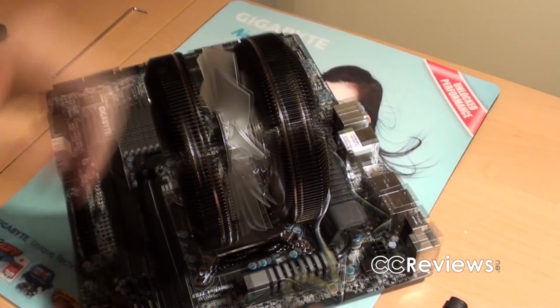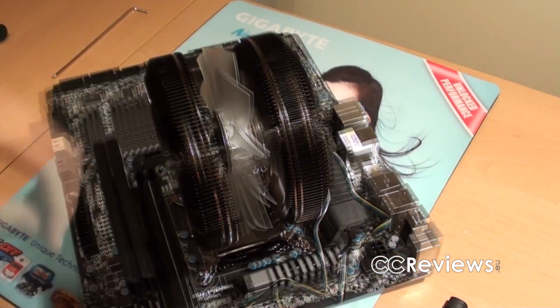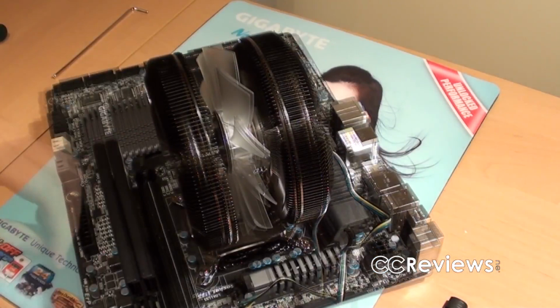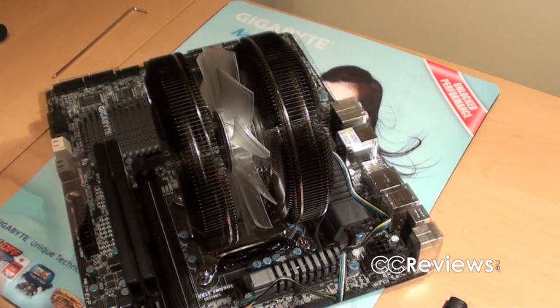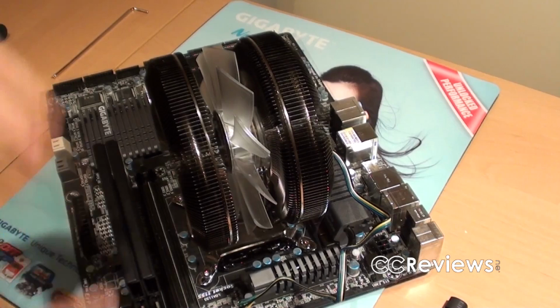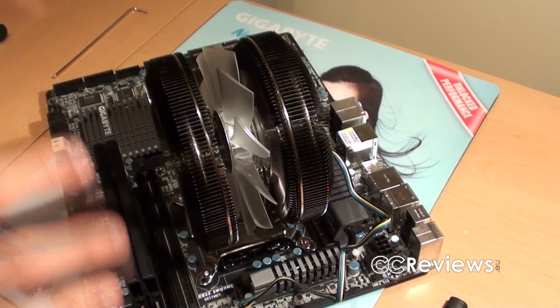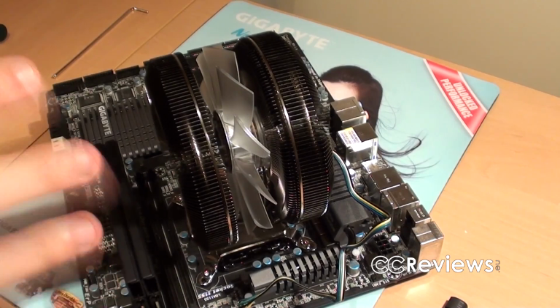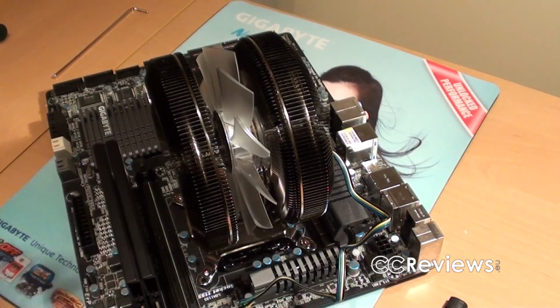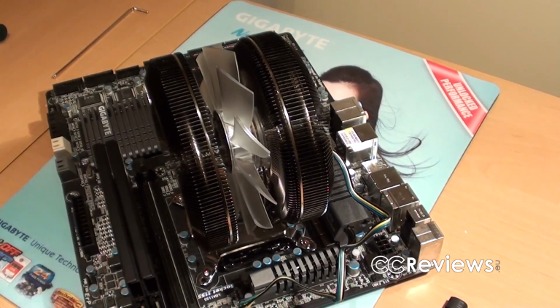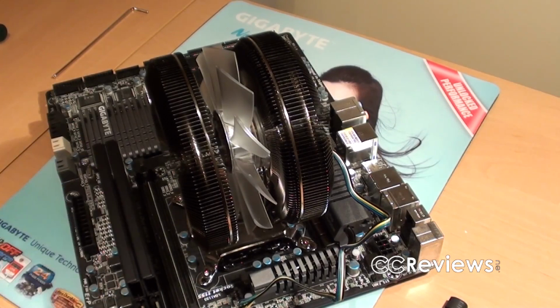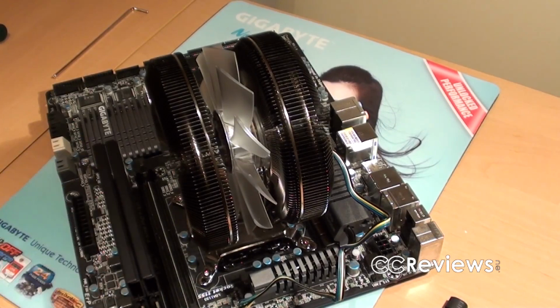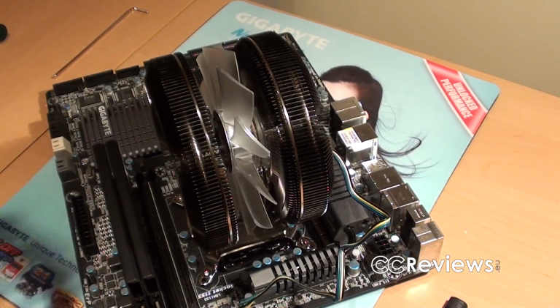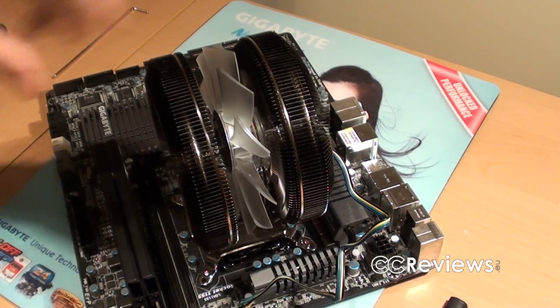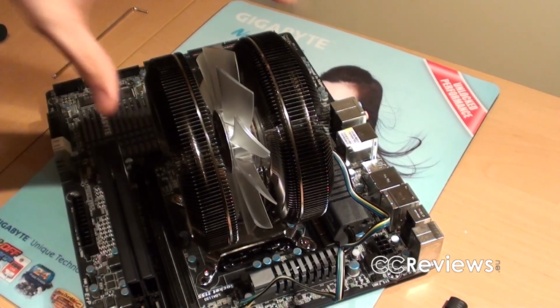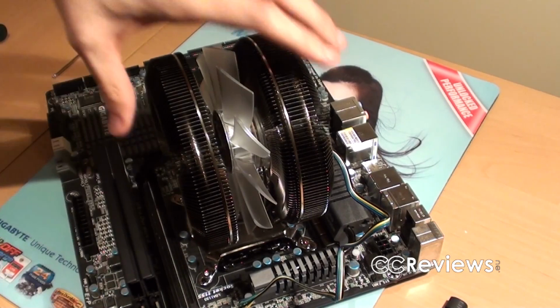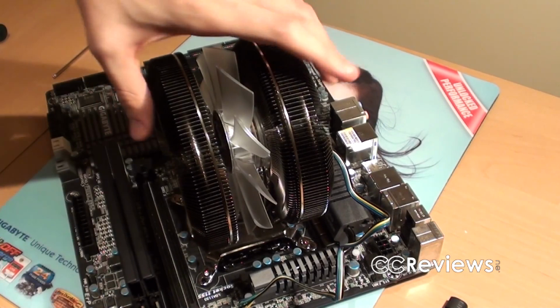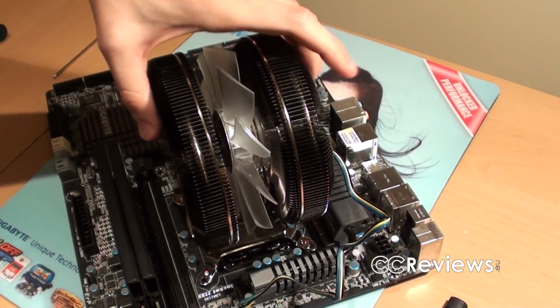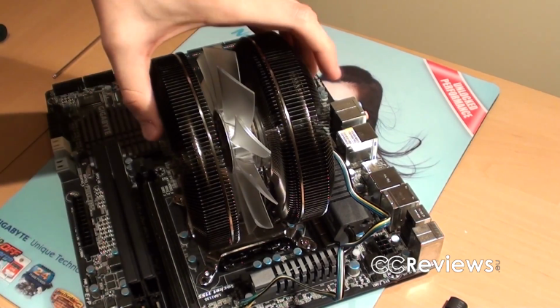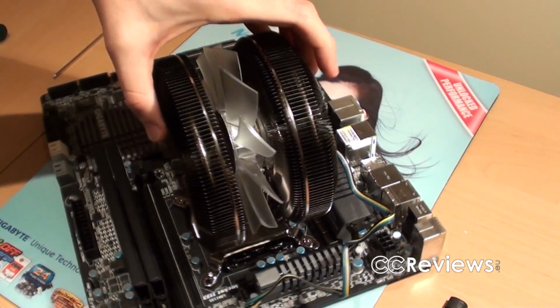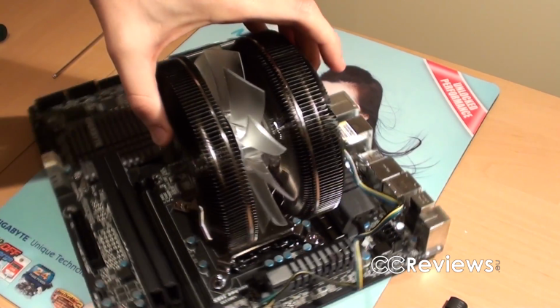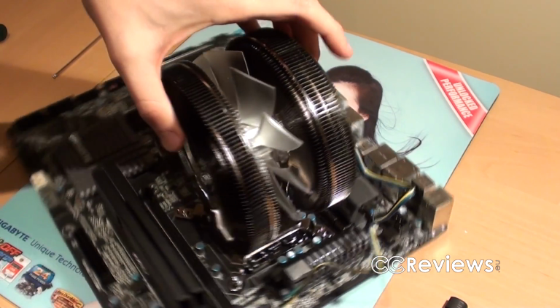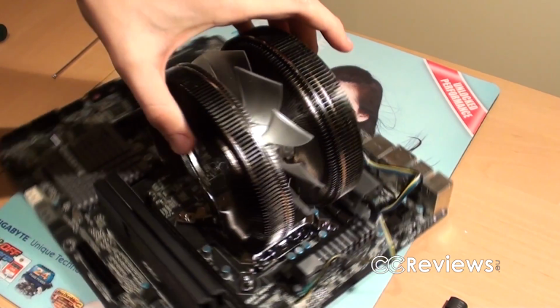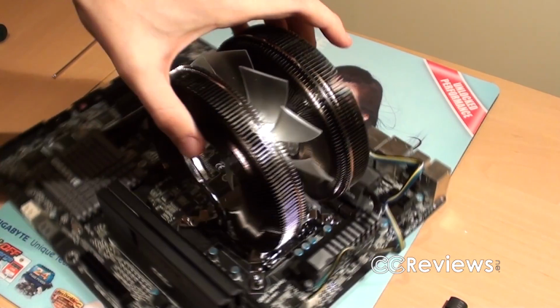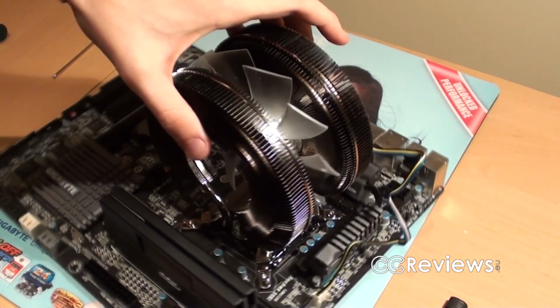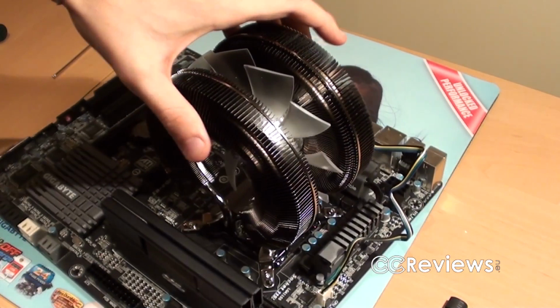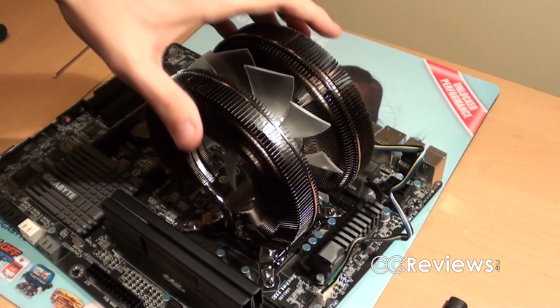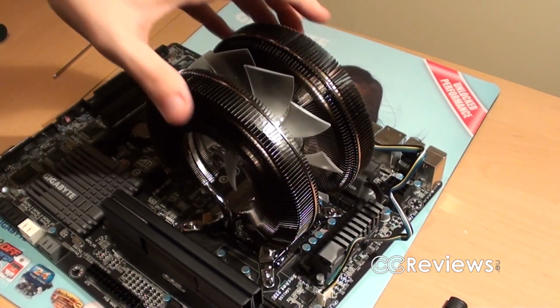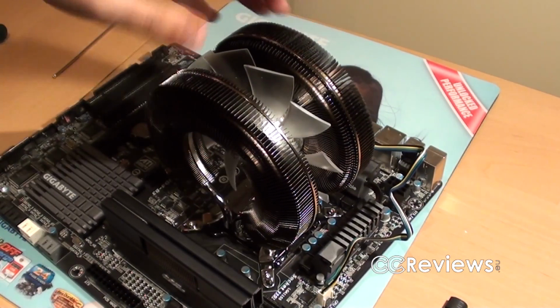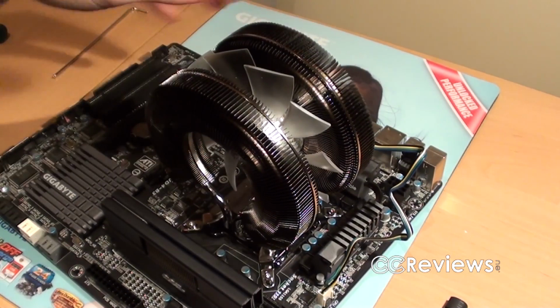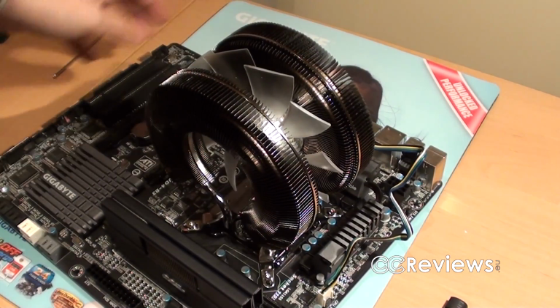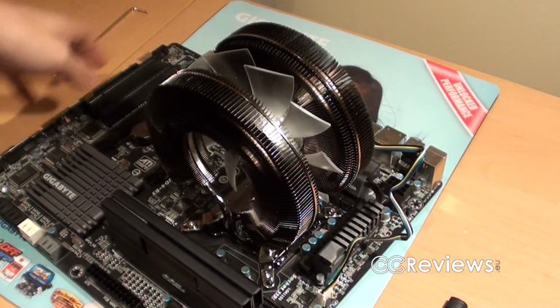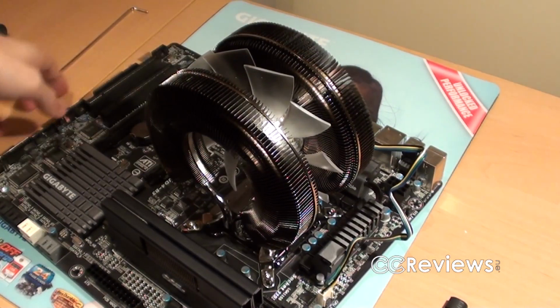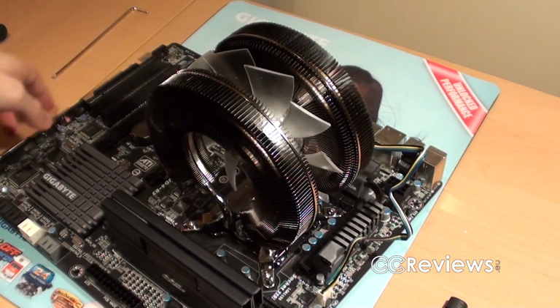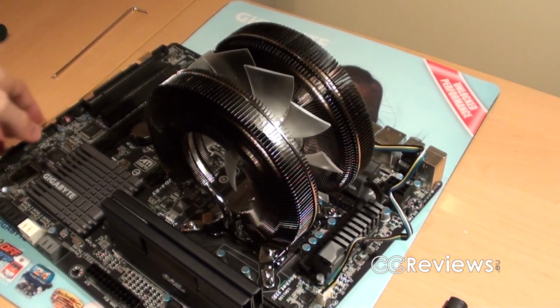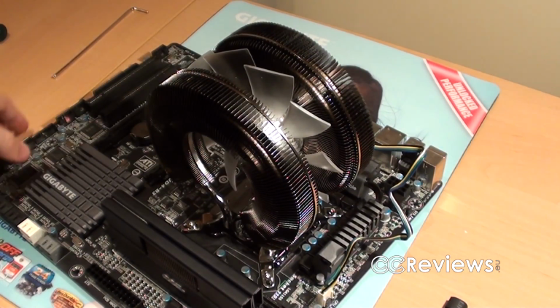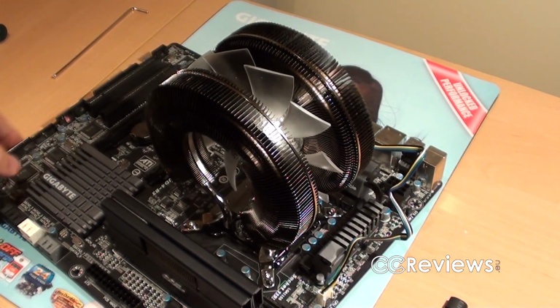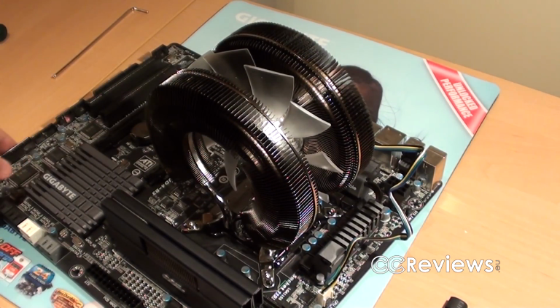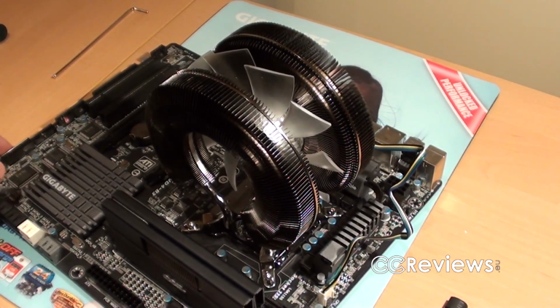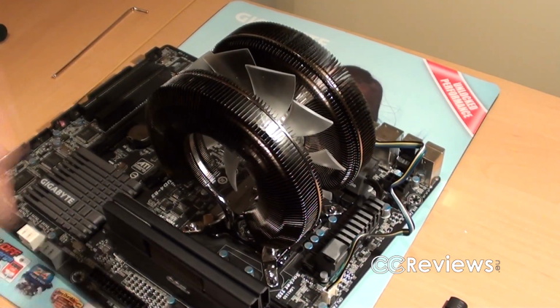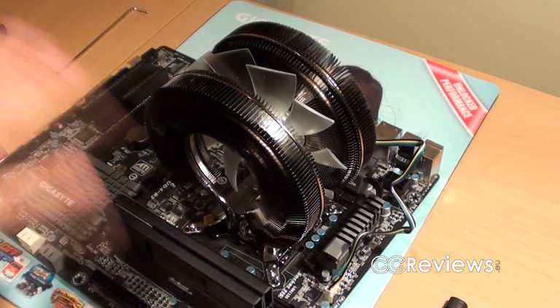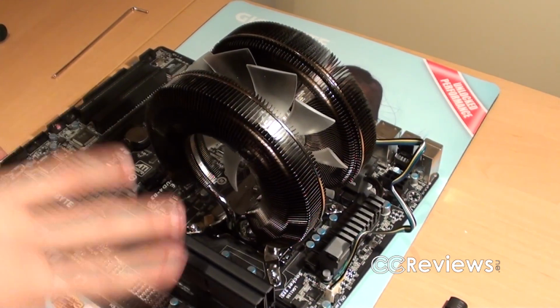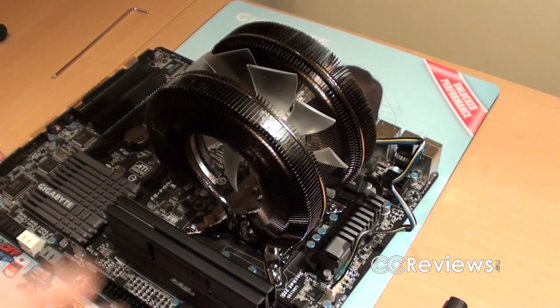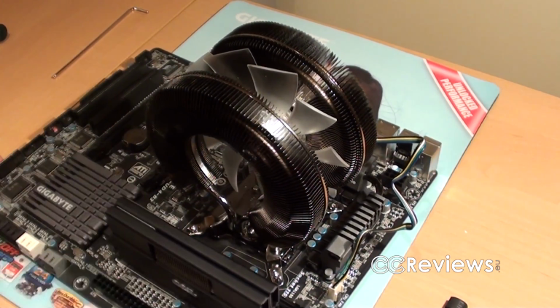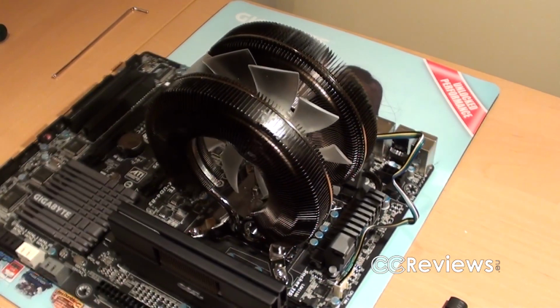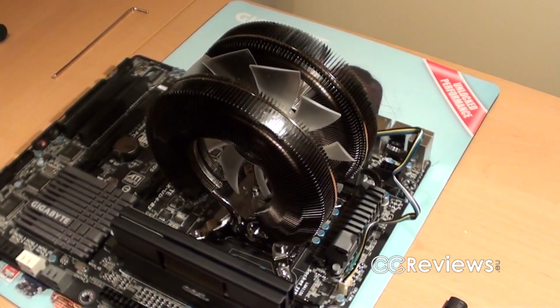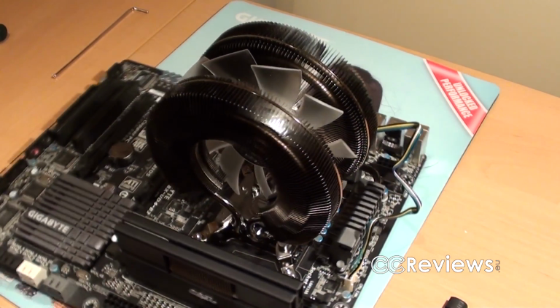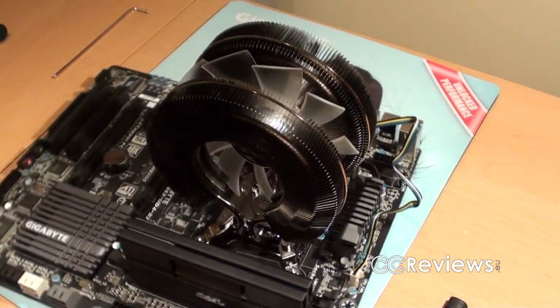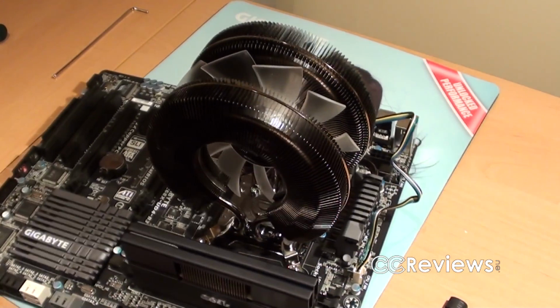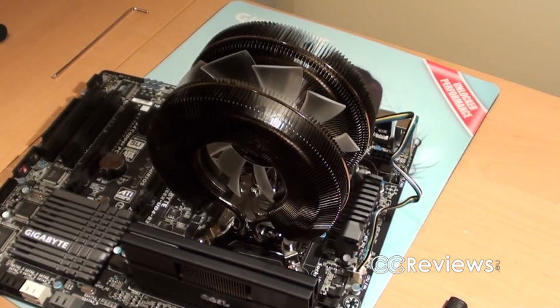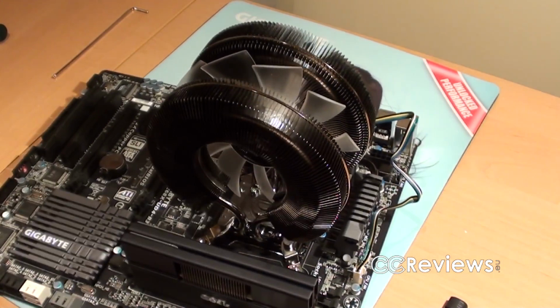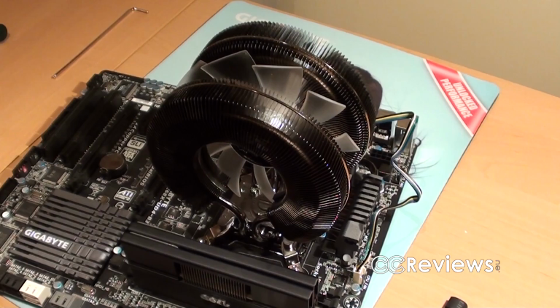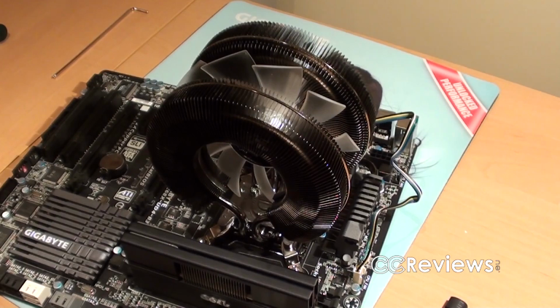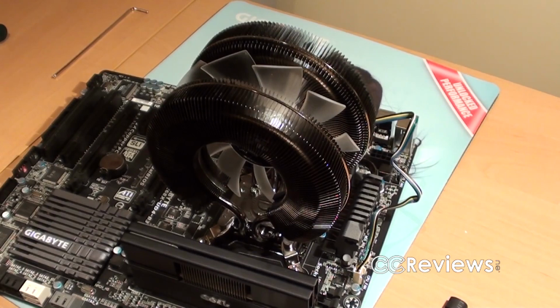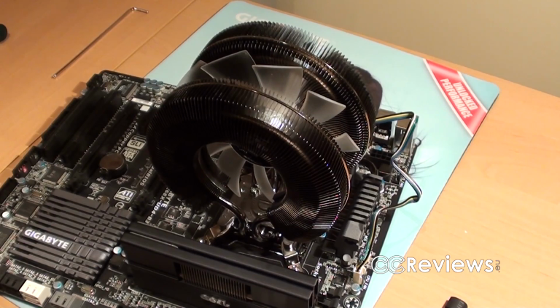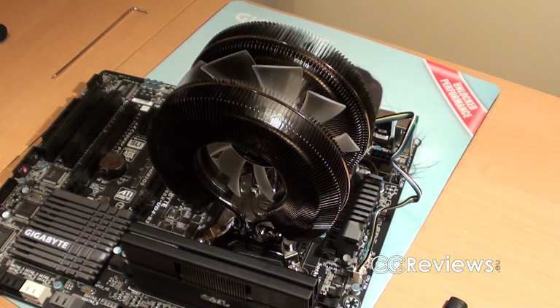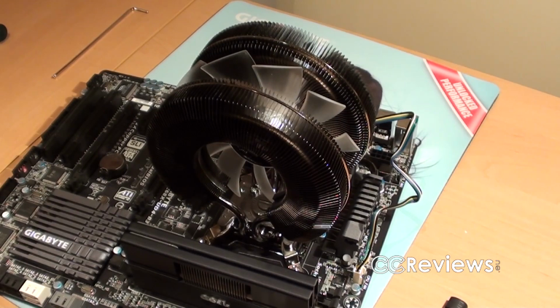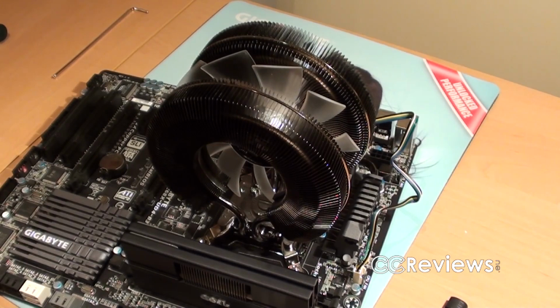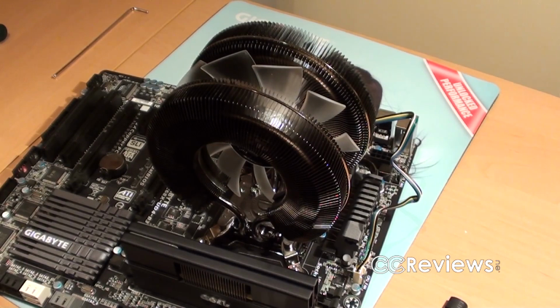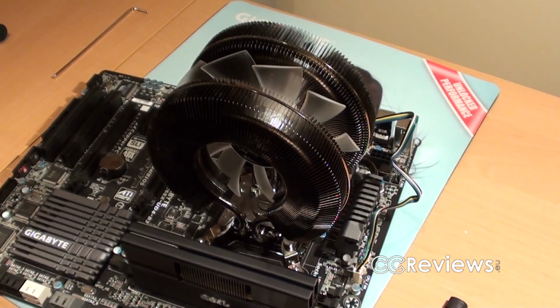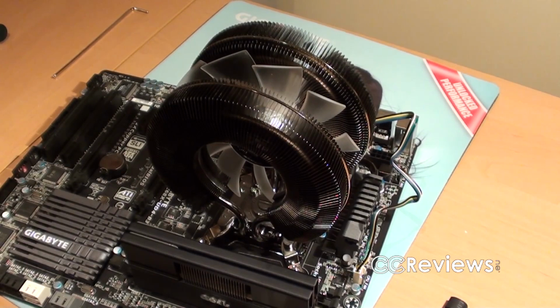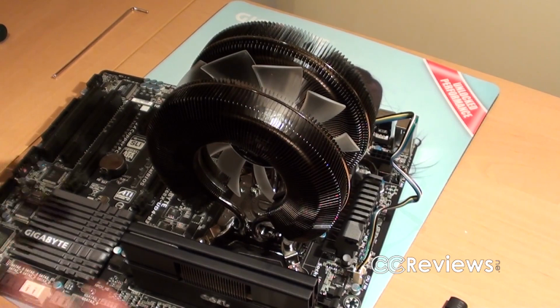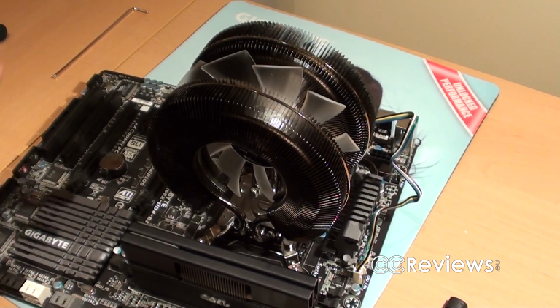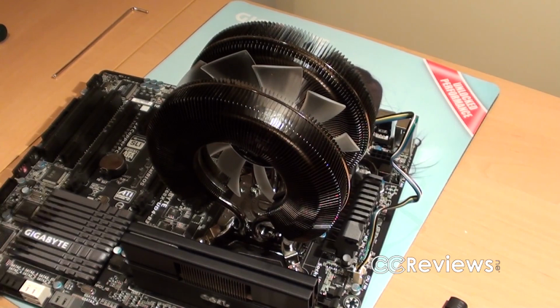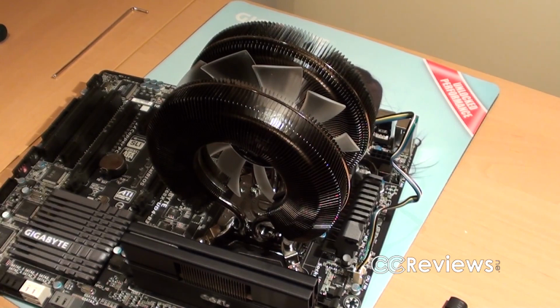I'll connect the fan connector now and put this on my test bench to test the temperatures.